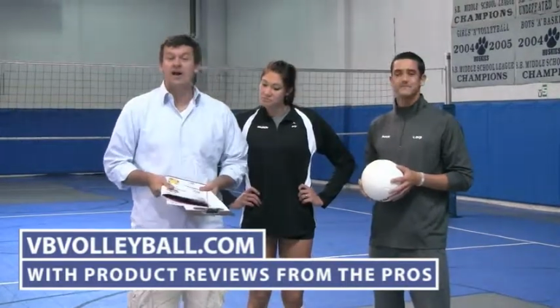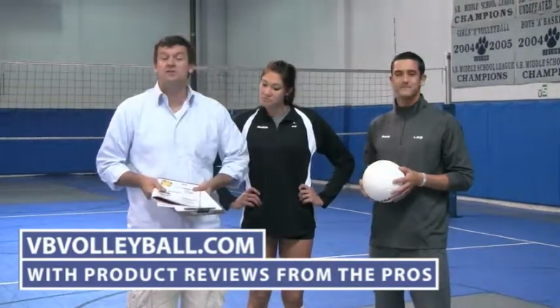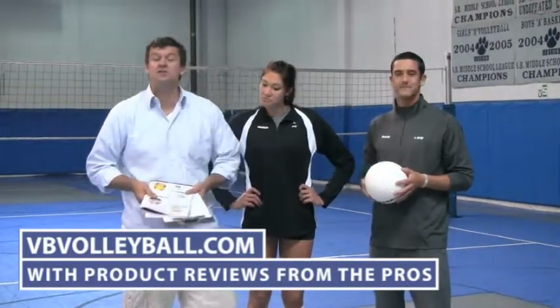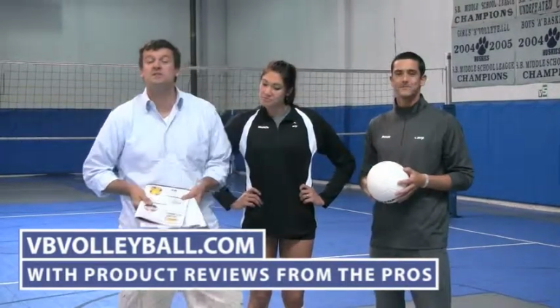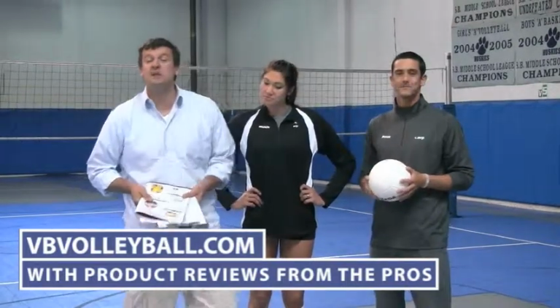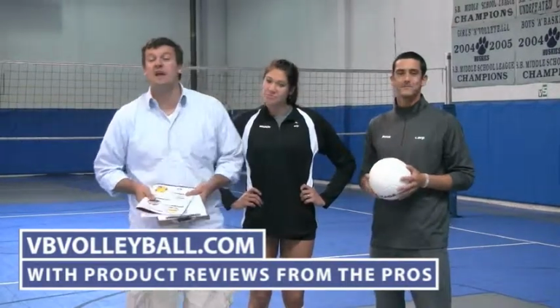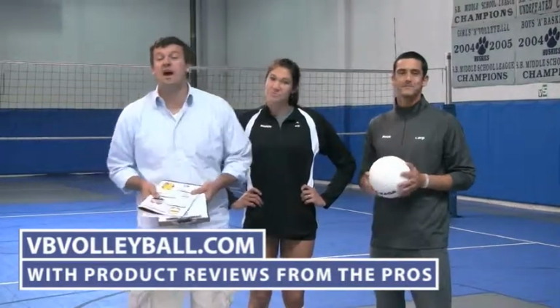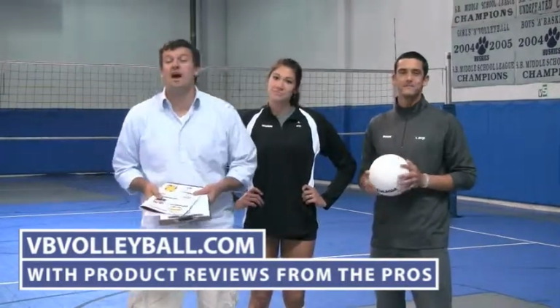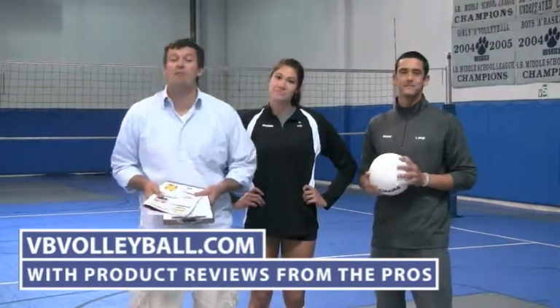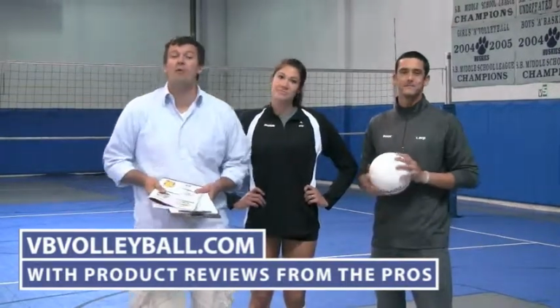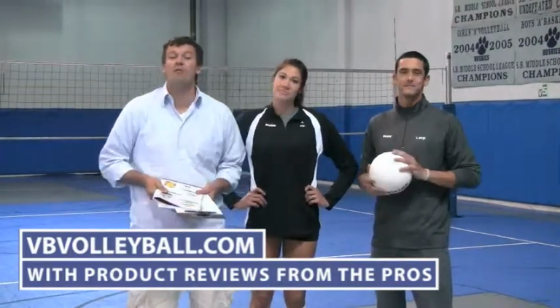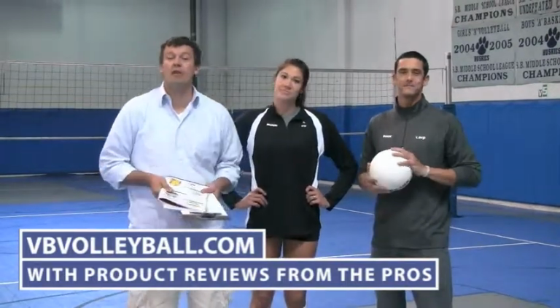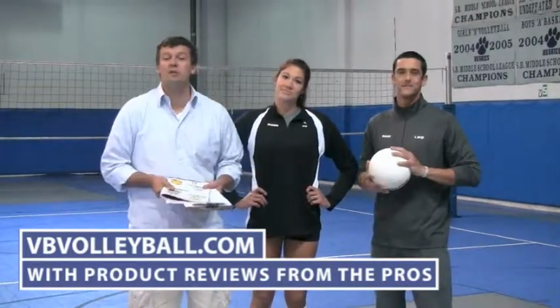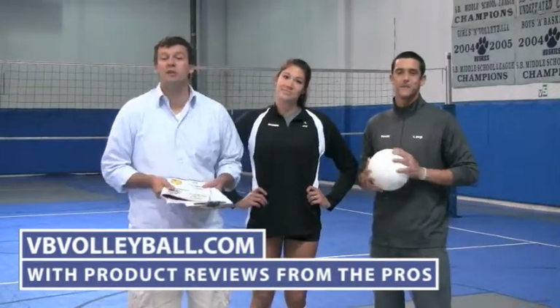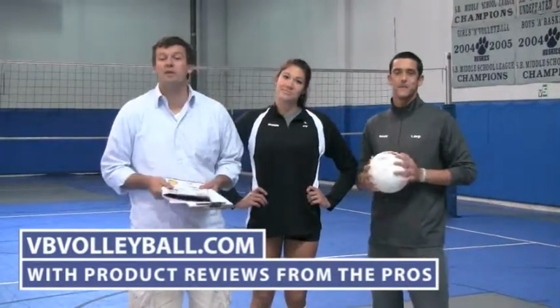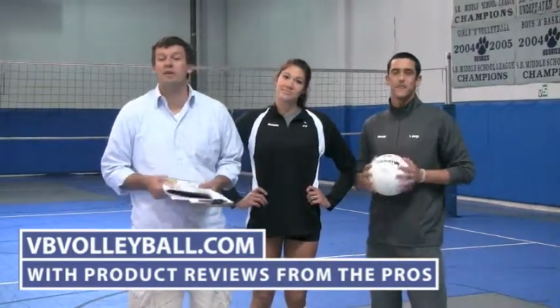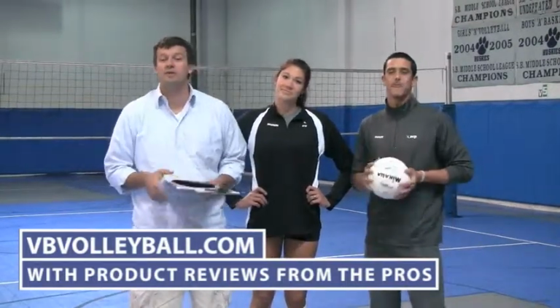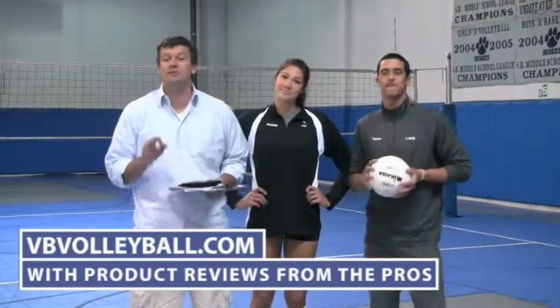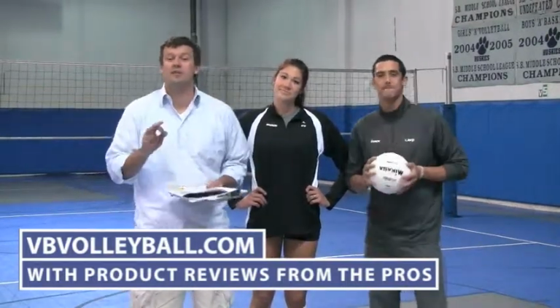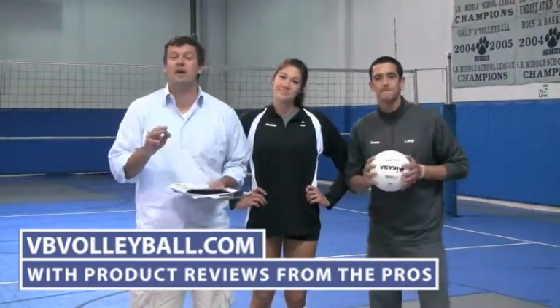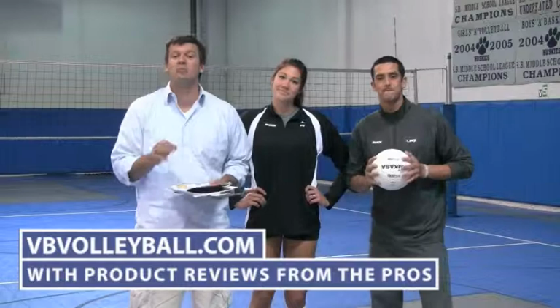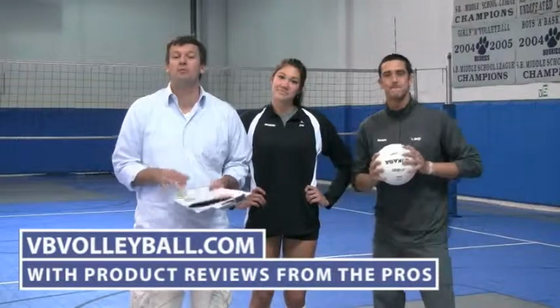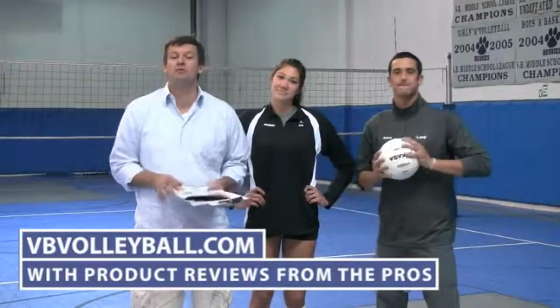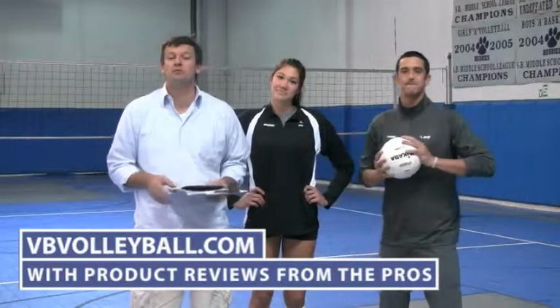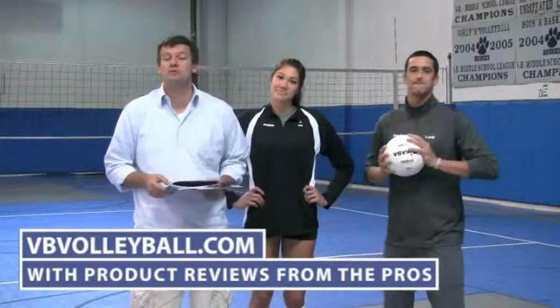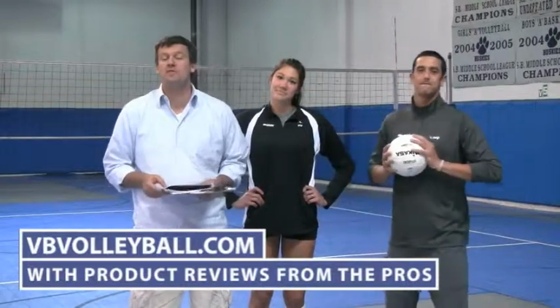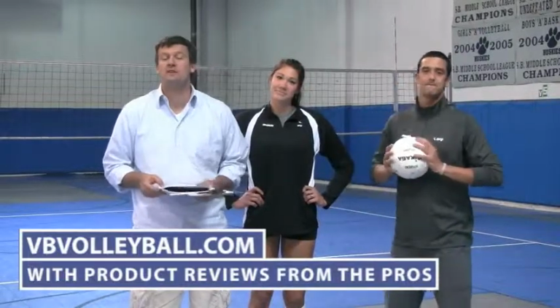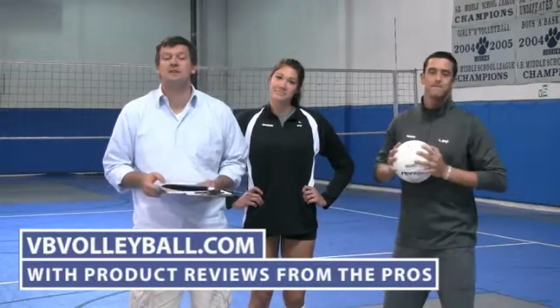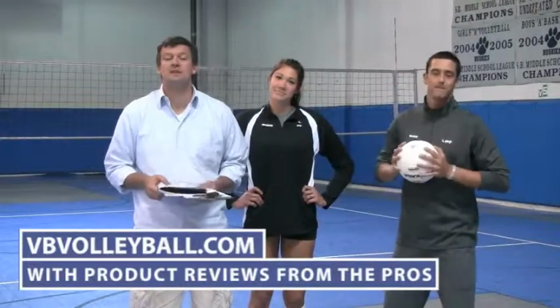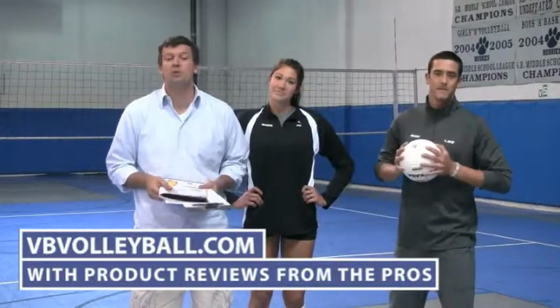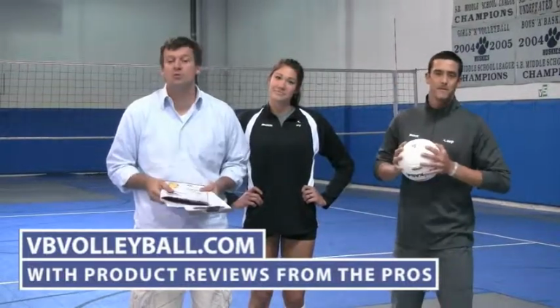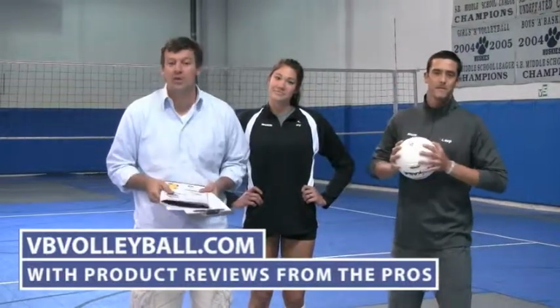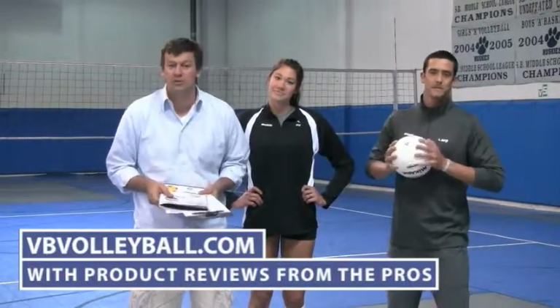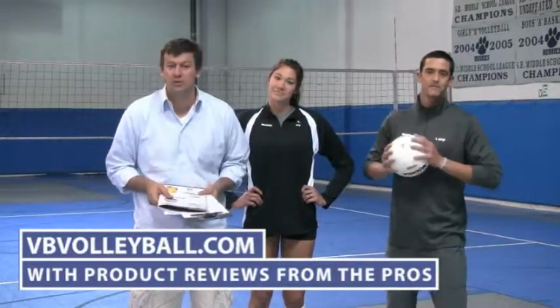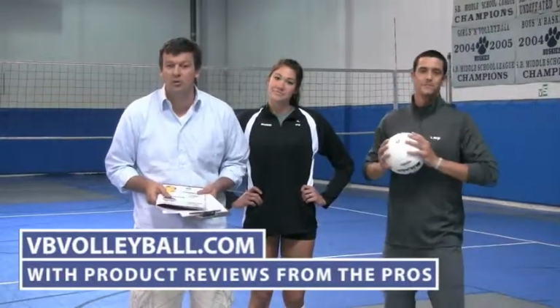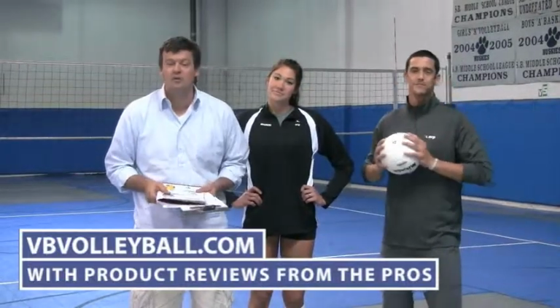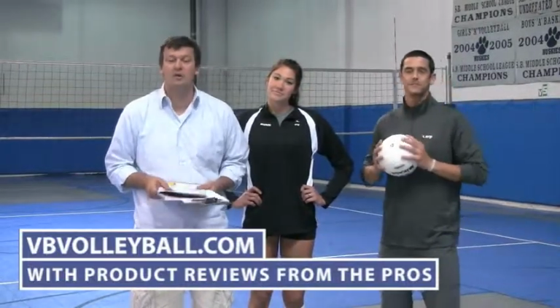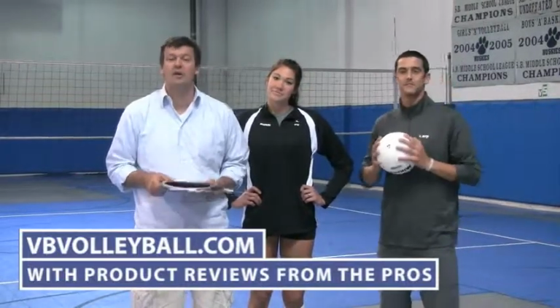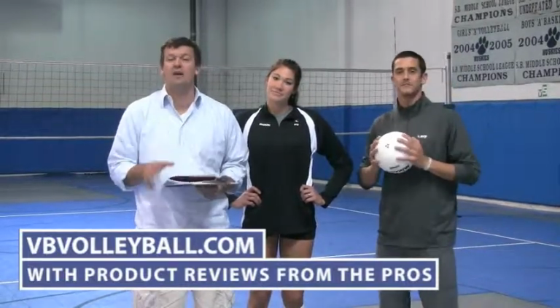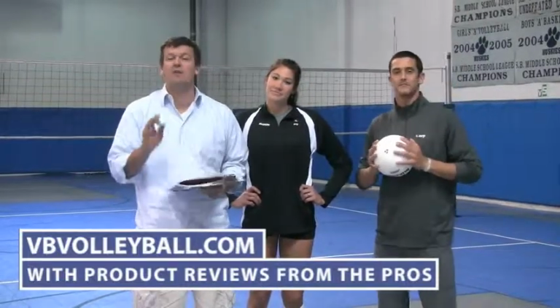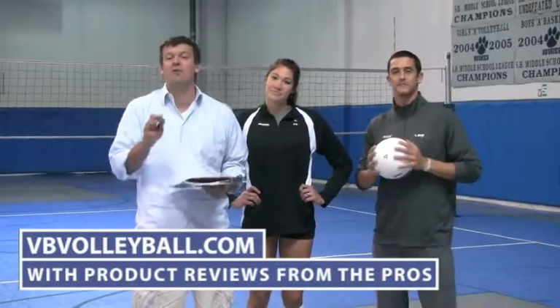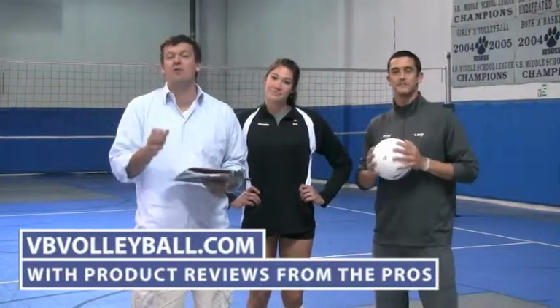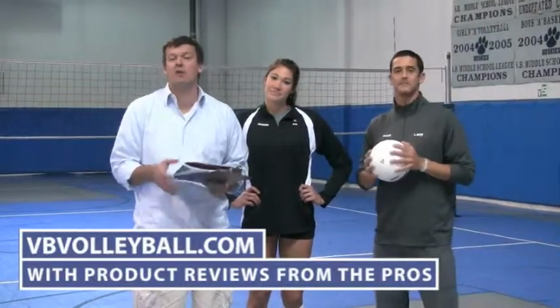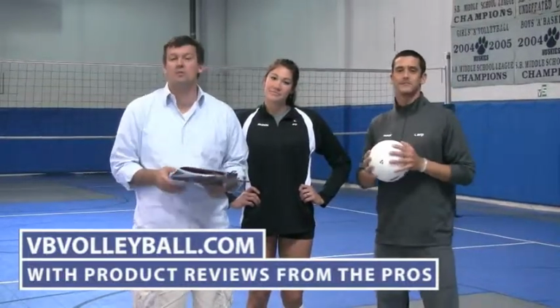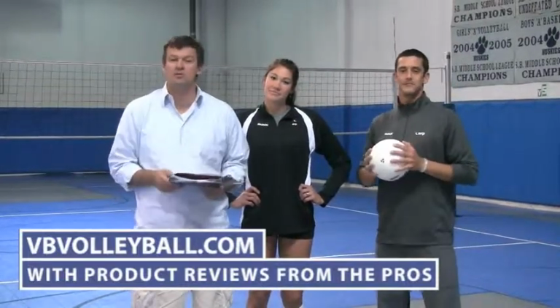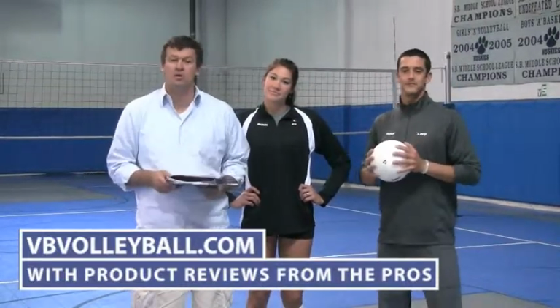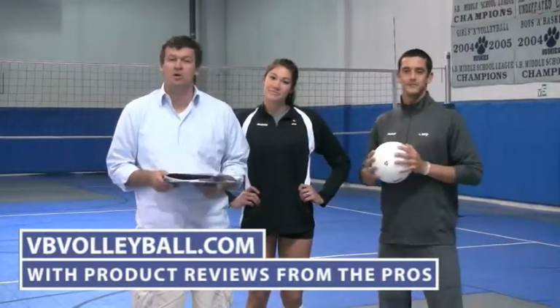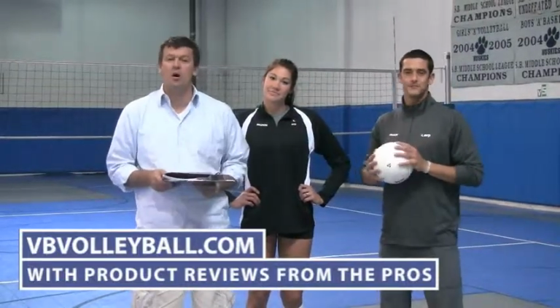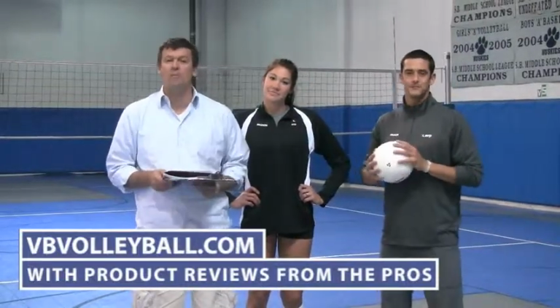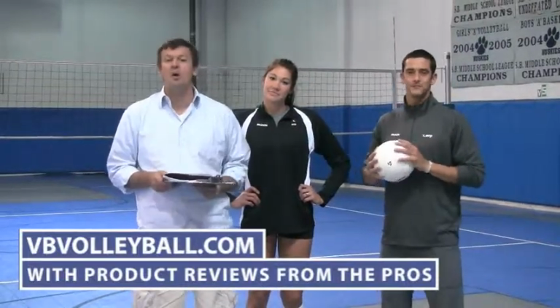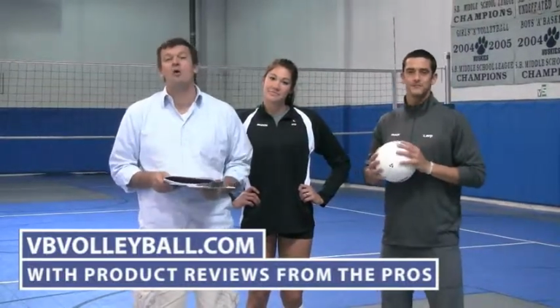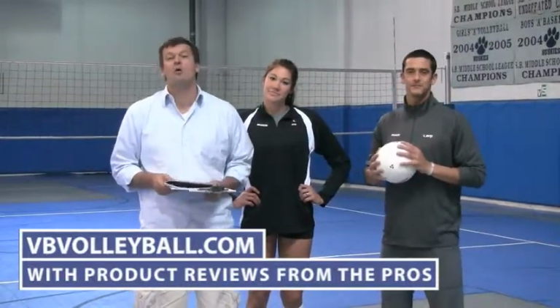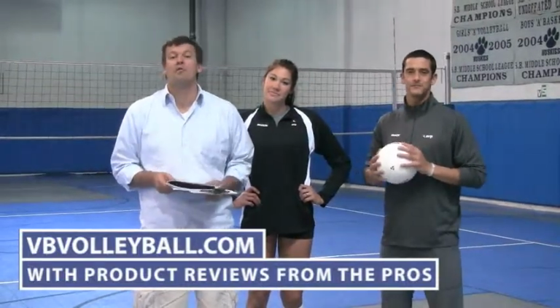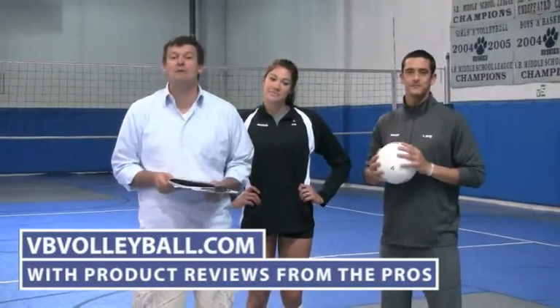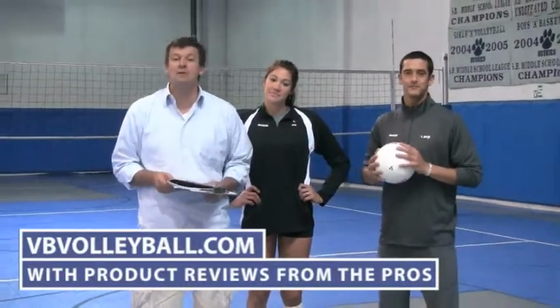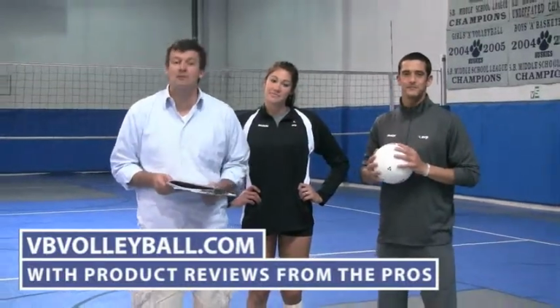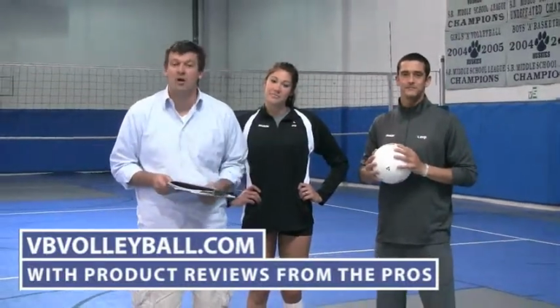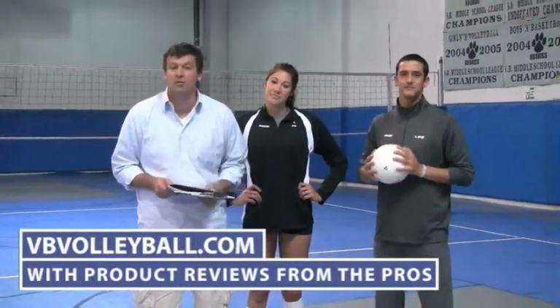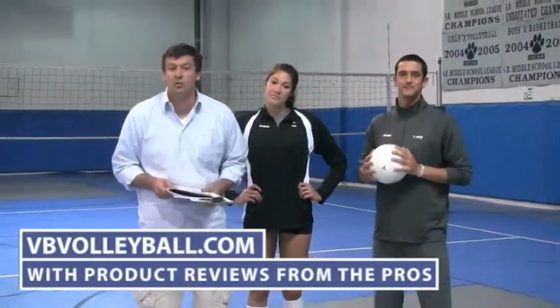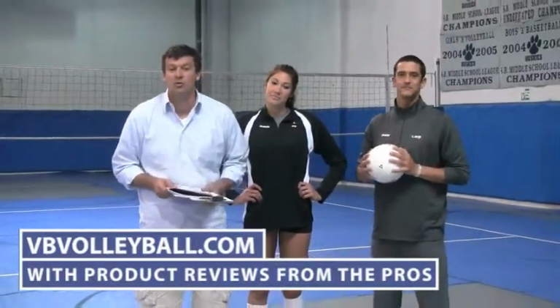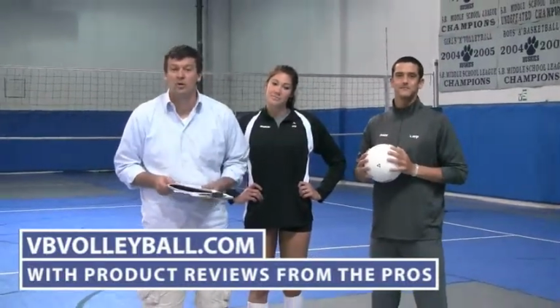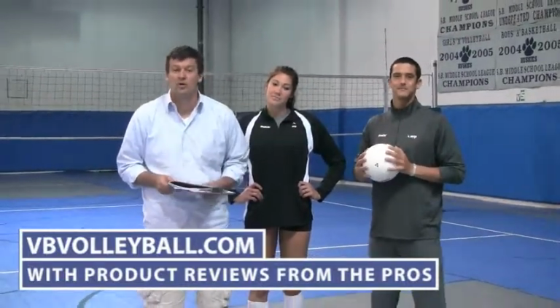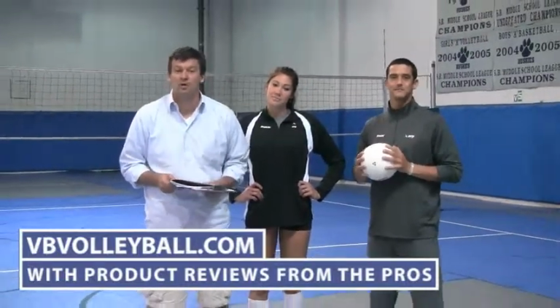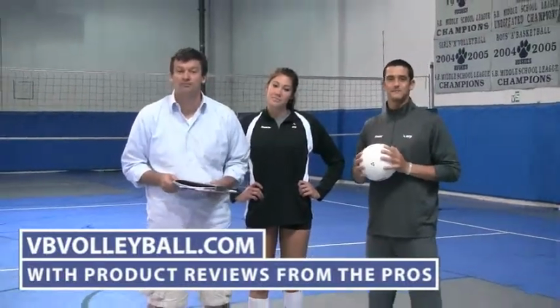To see more volleyball videos and help you choose the best indoor volleyballs, go to indoorvolleyballs.com or vvvolleyball.com.